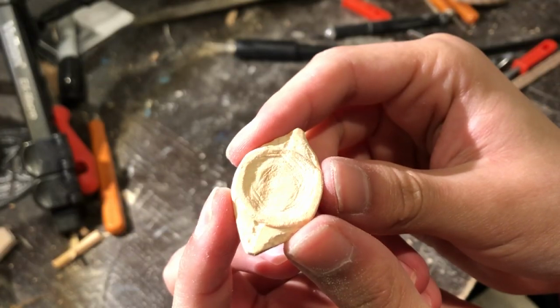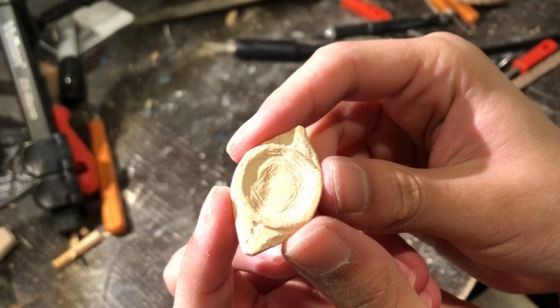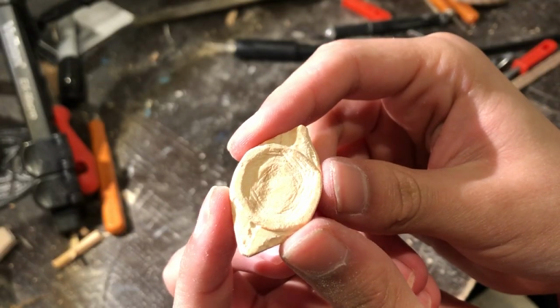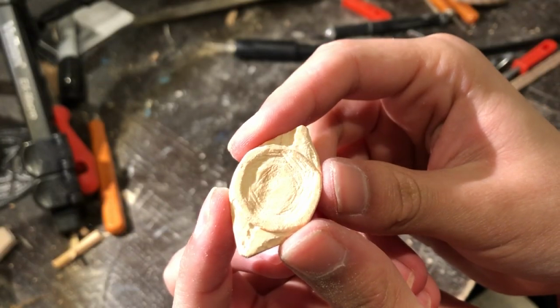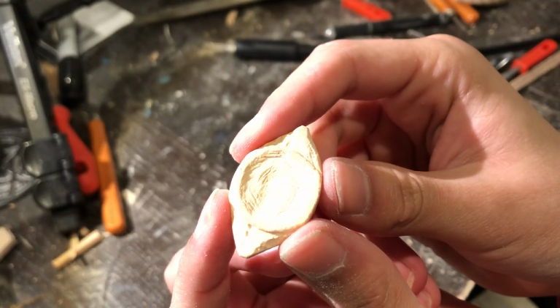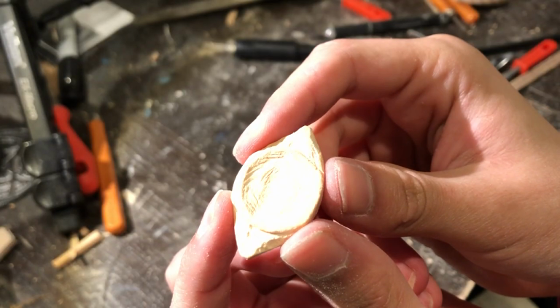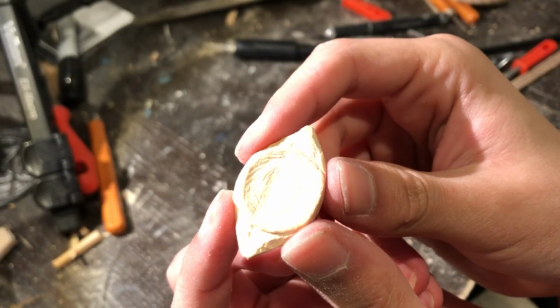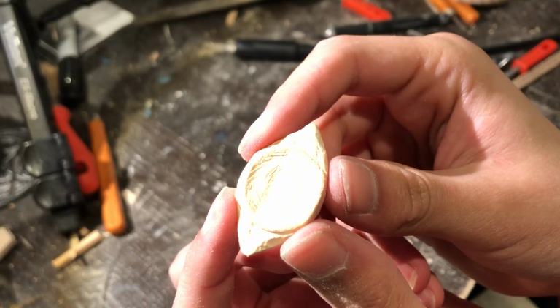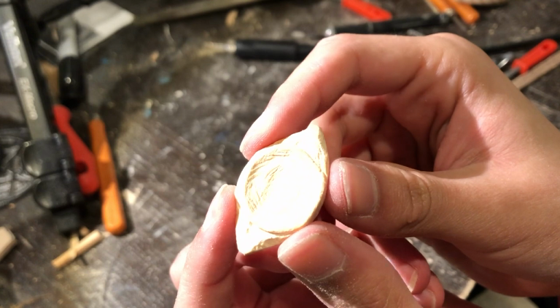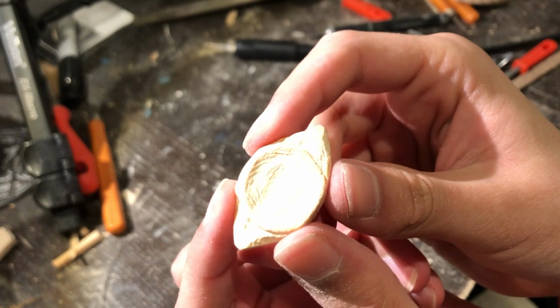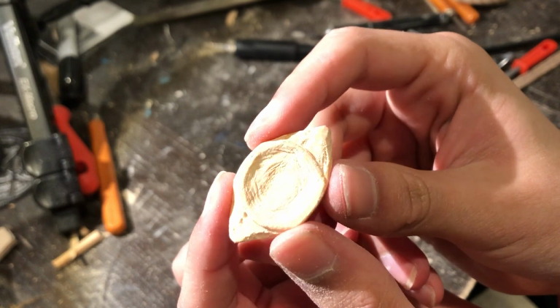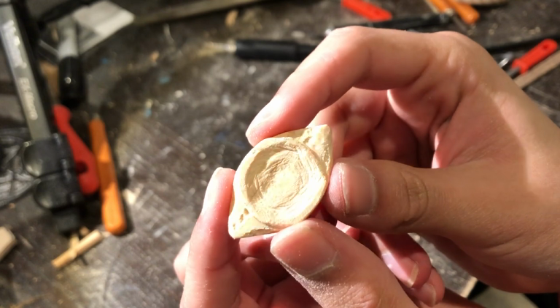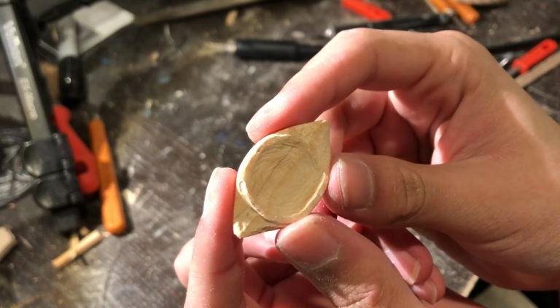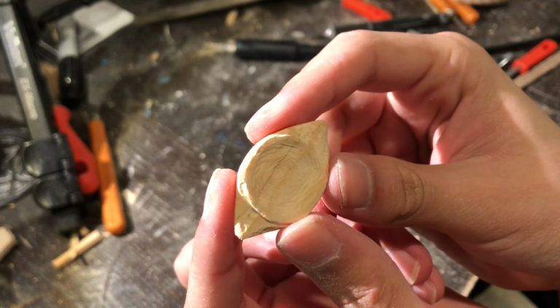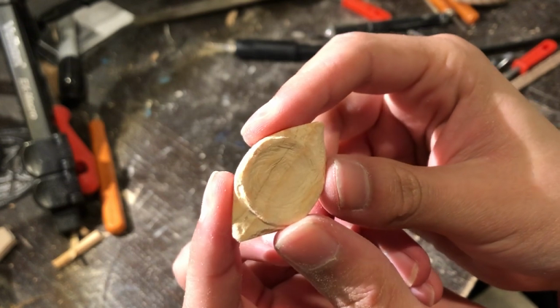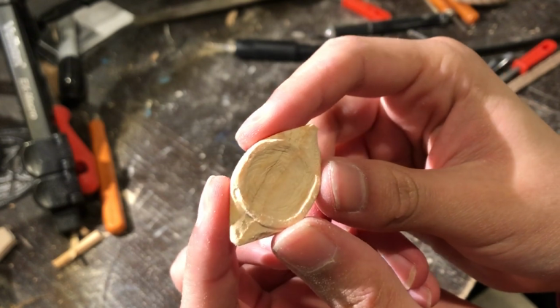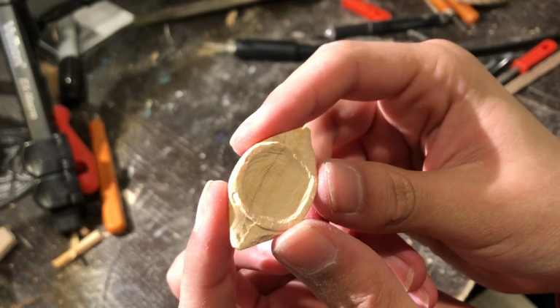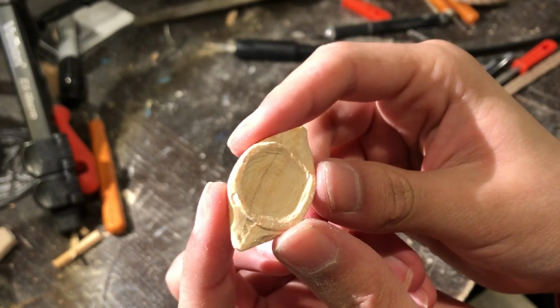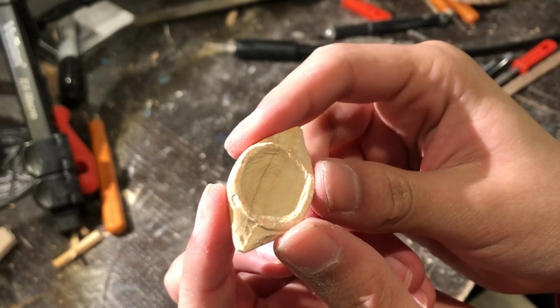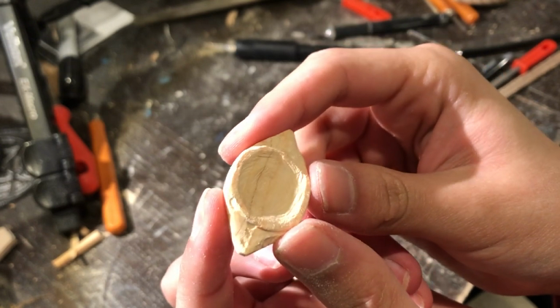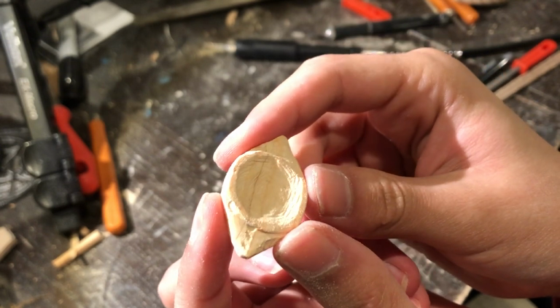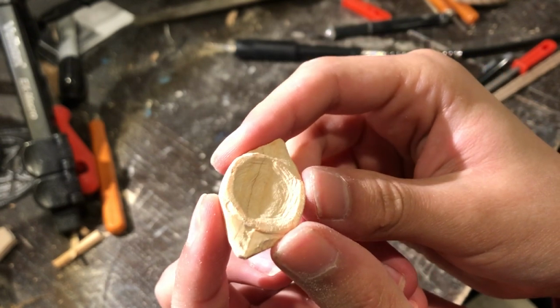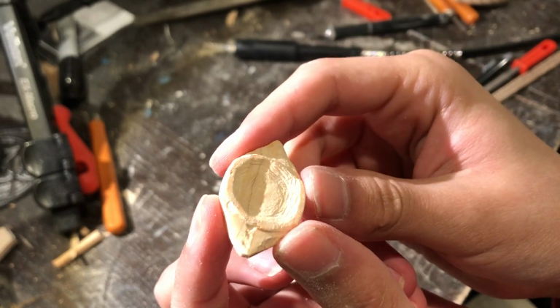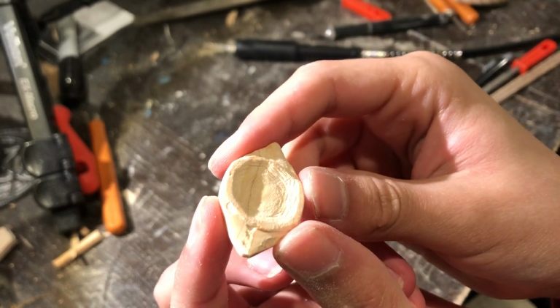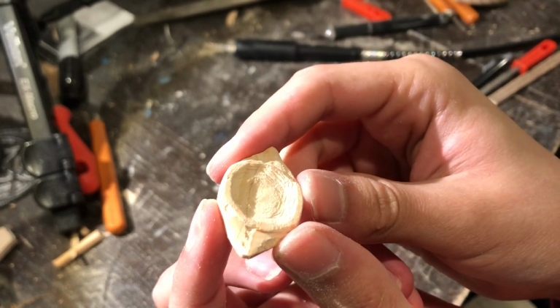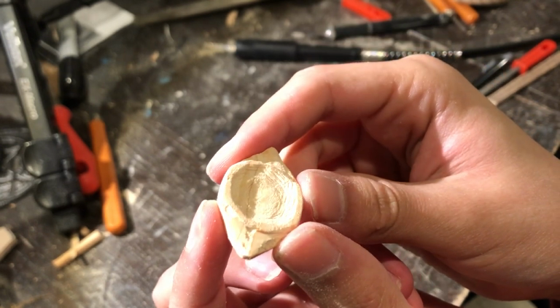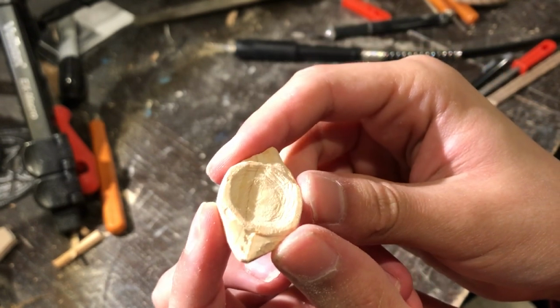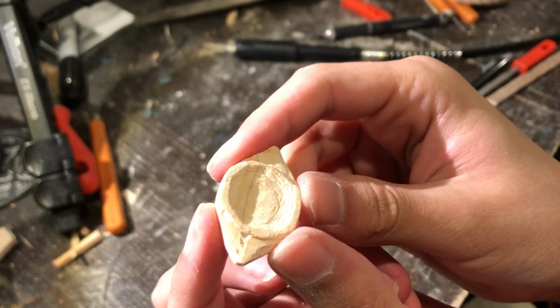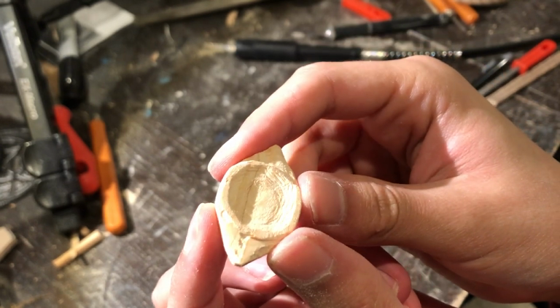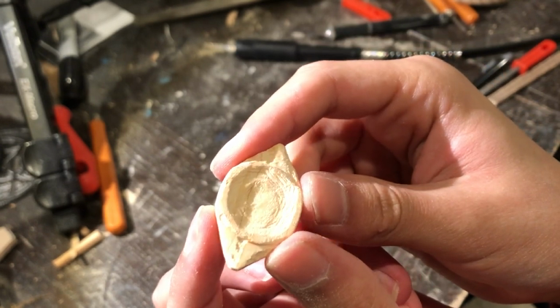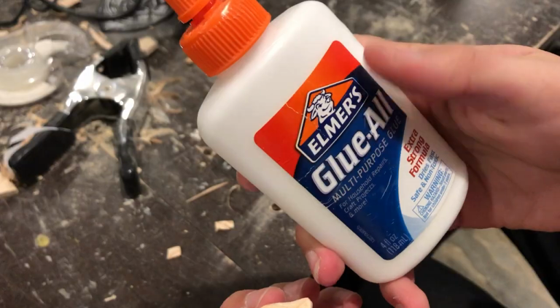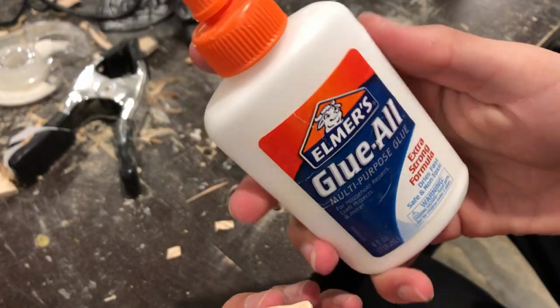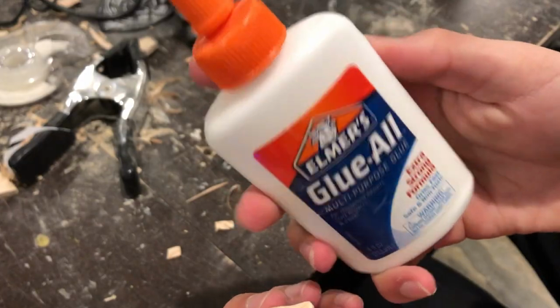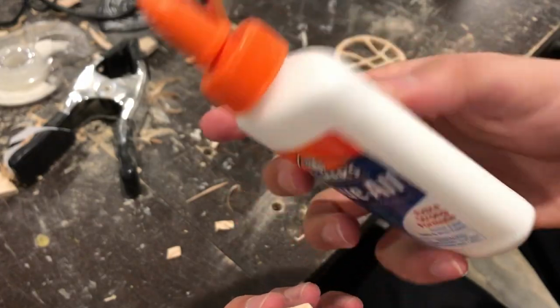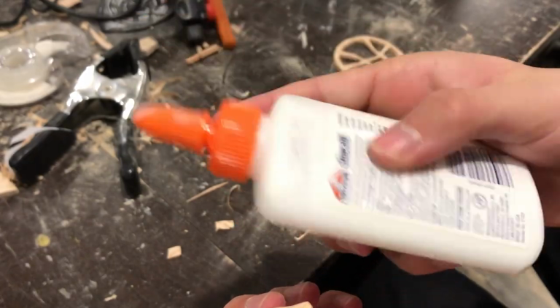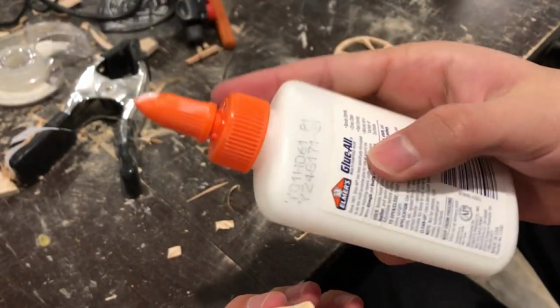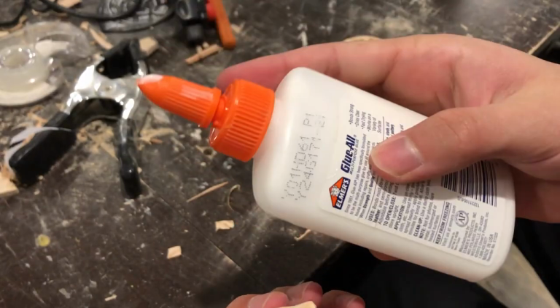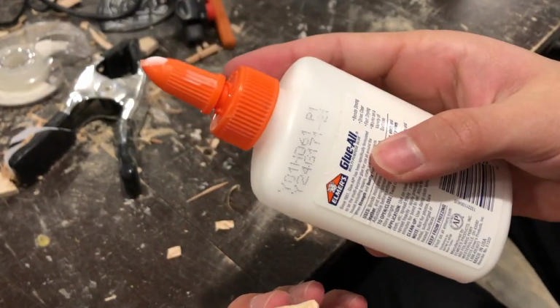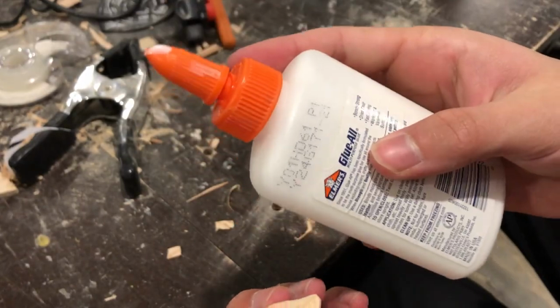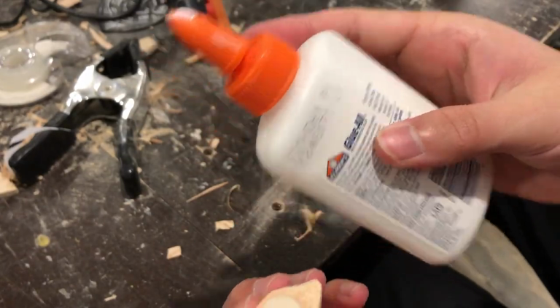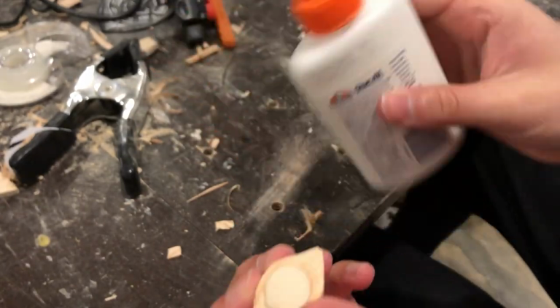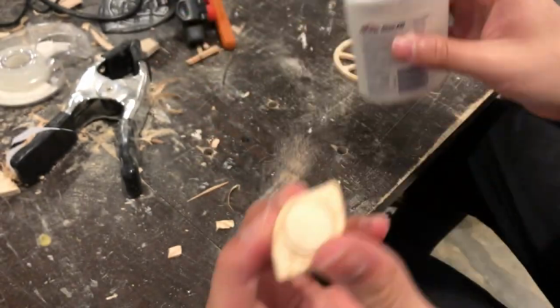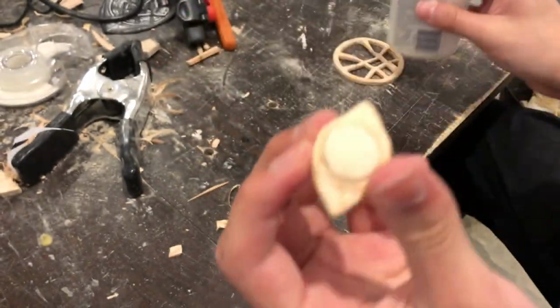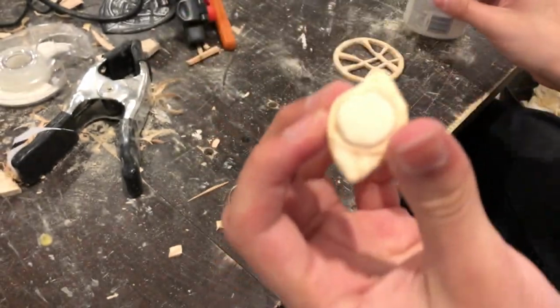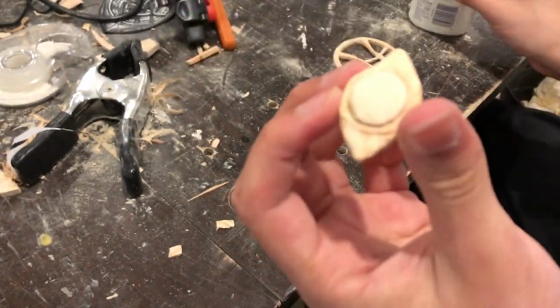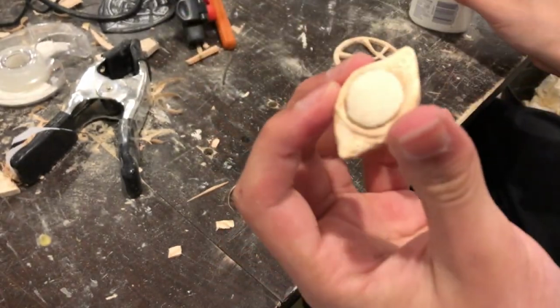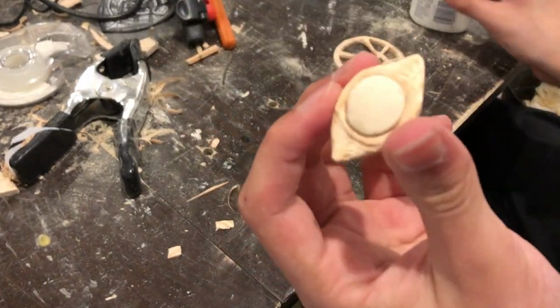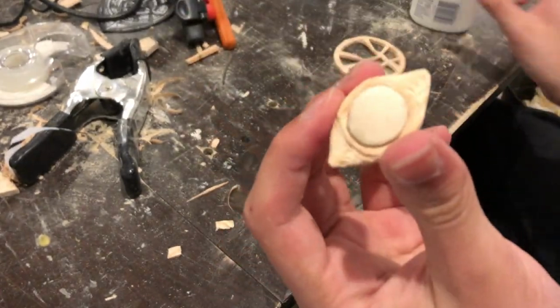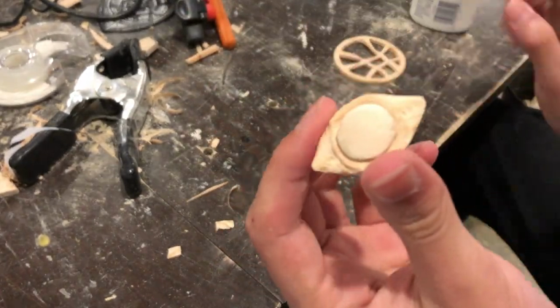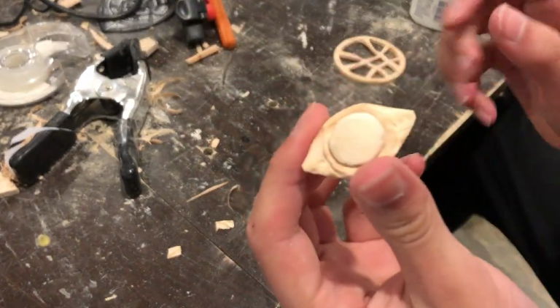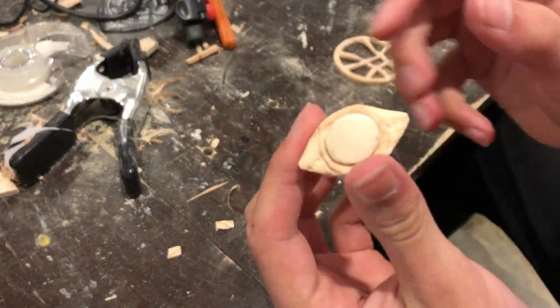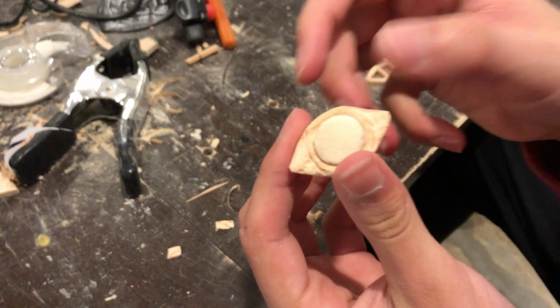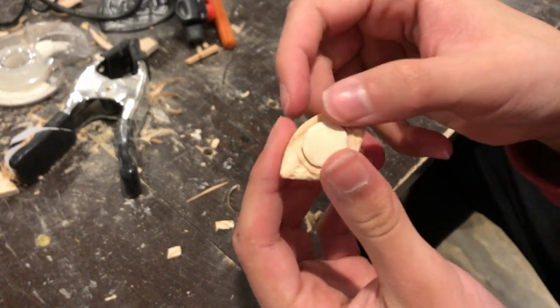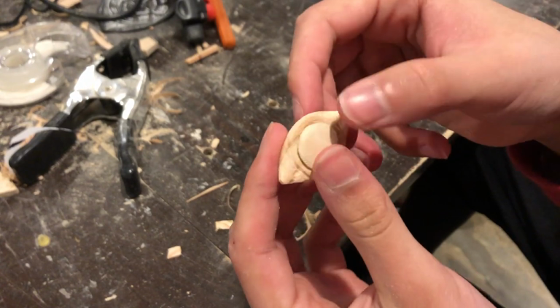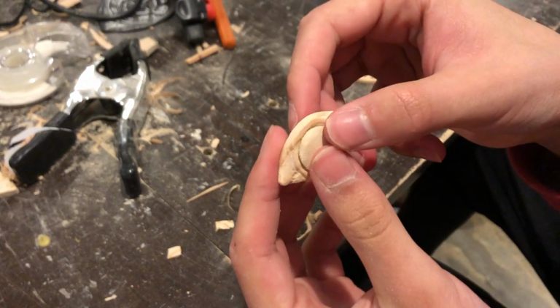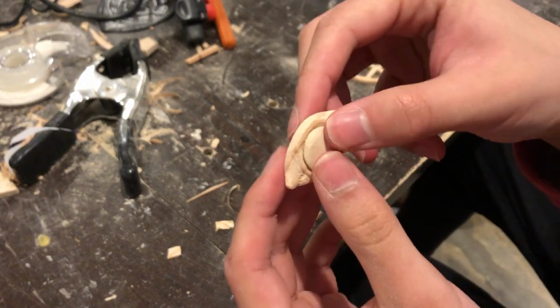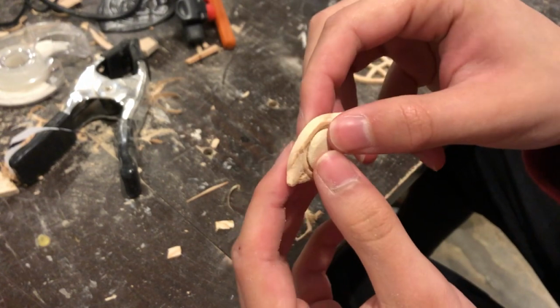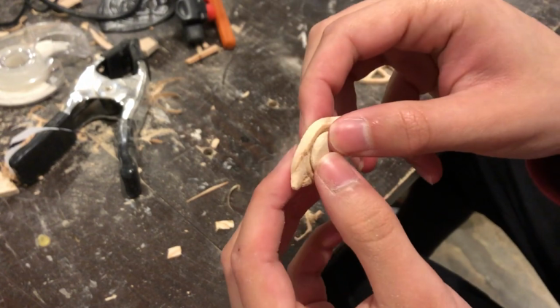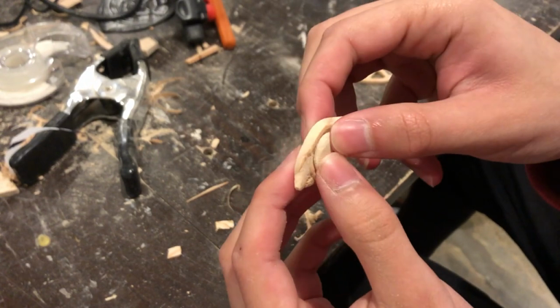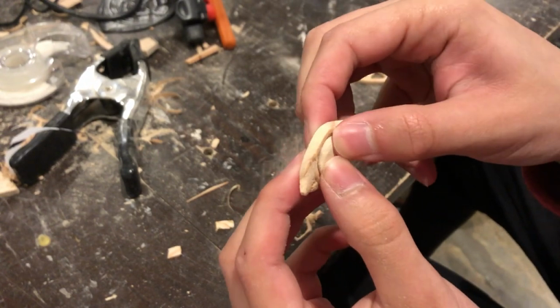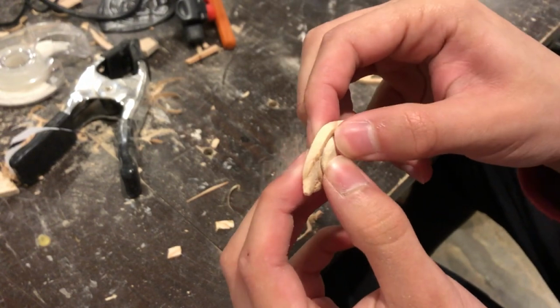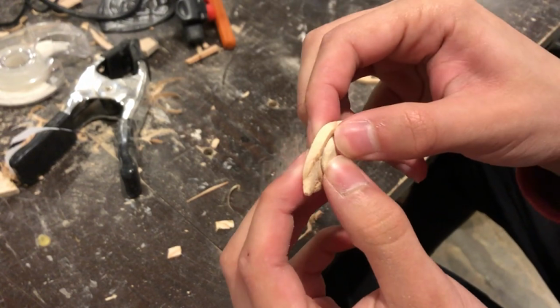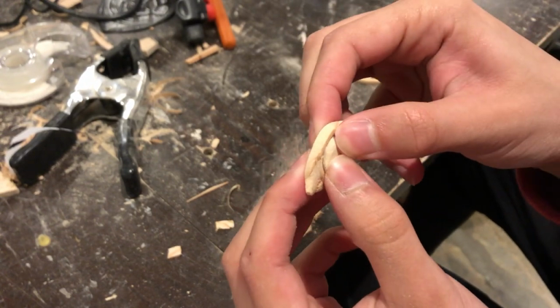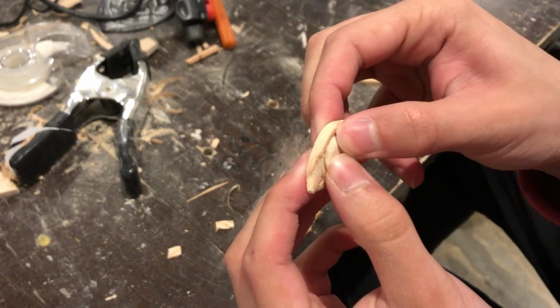For places where I attached wood to wood, I literally just used Elmer's glue, because wood glue takes a little bit too long to set in my opinion.